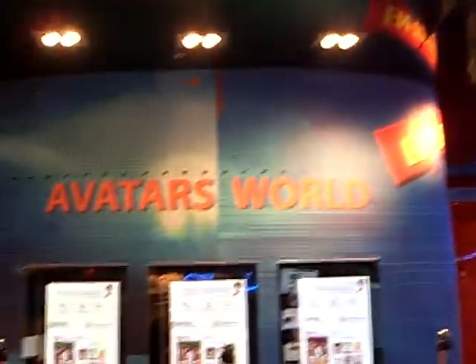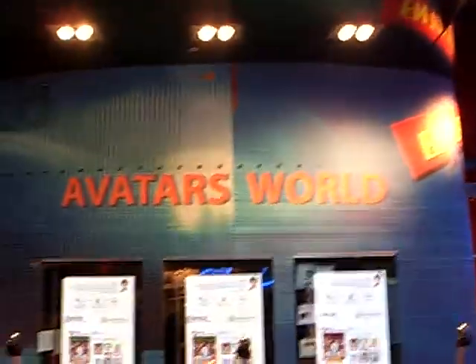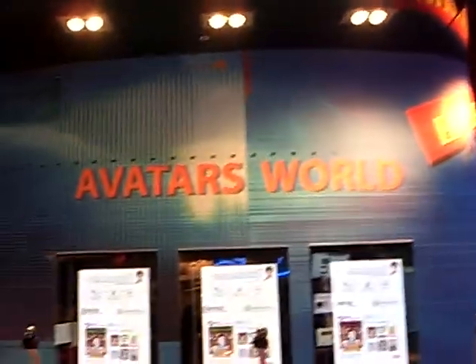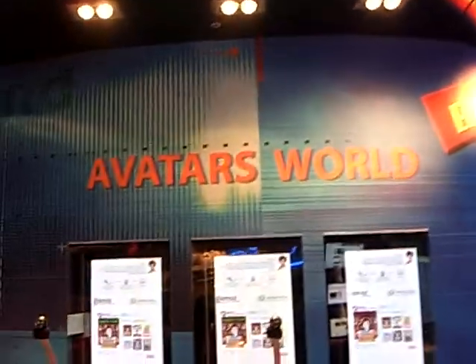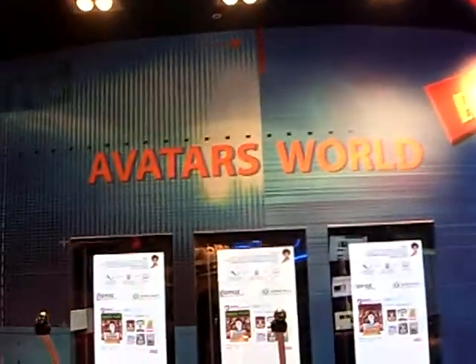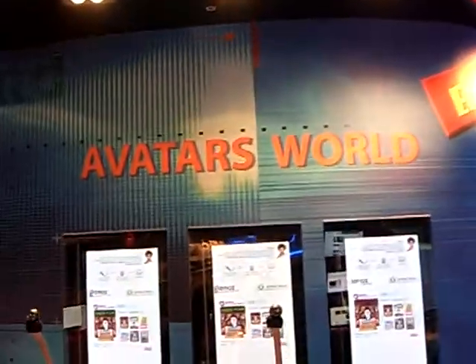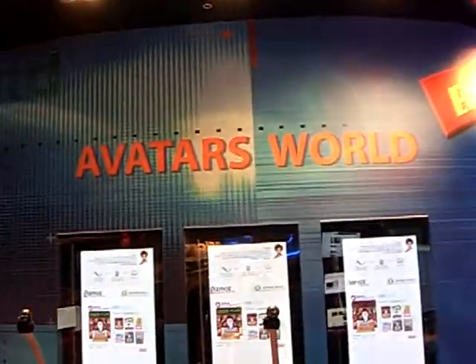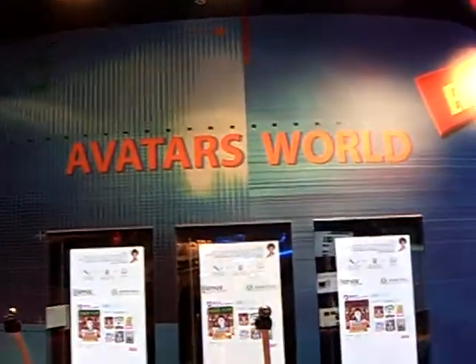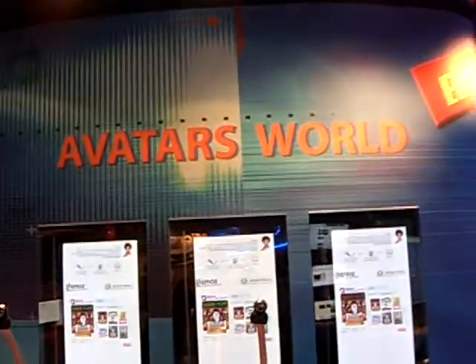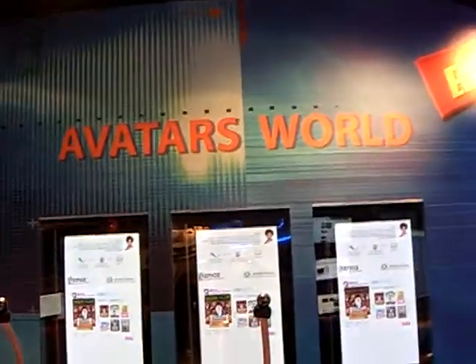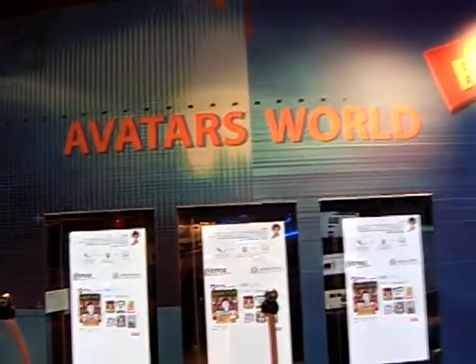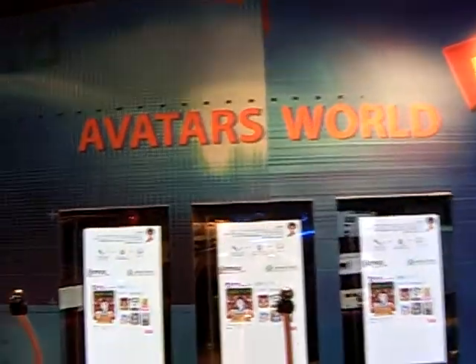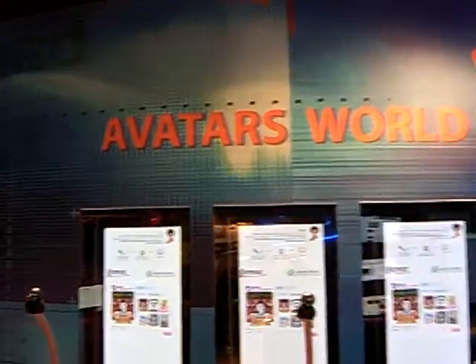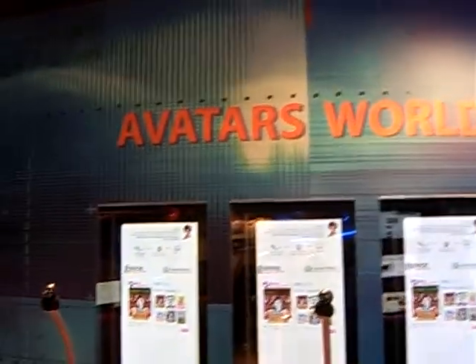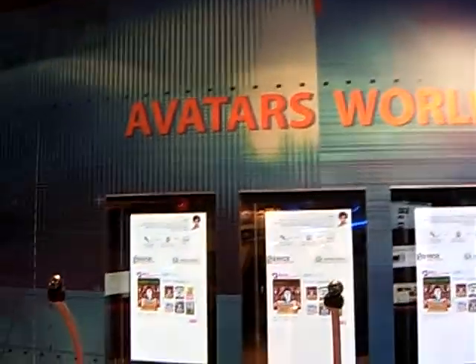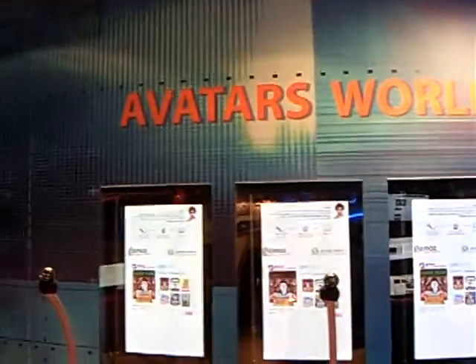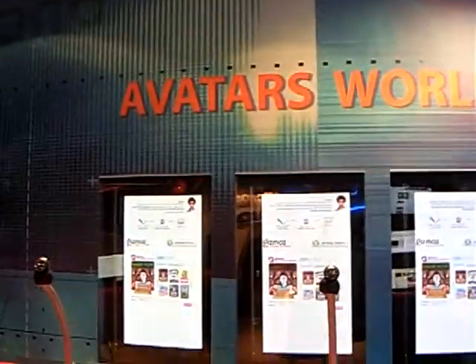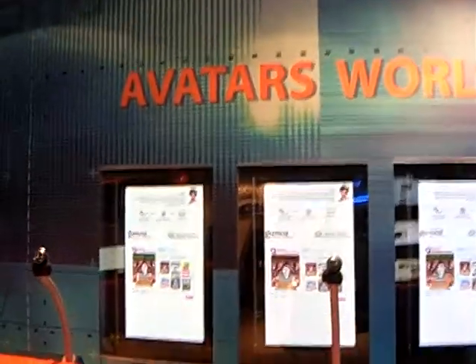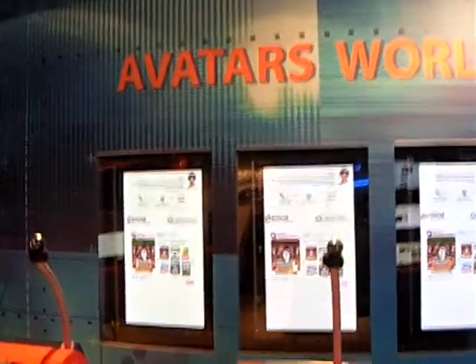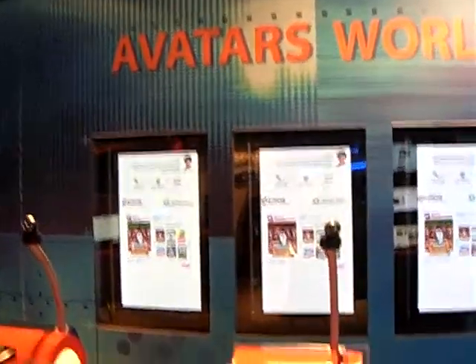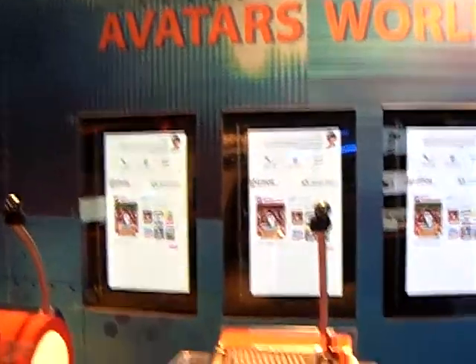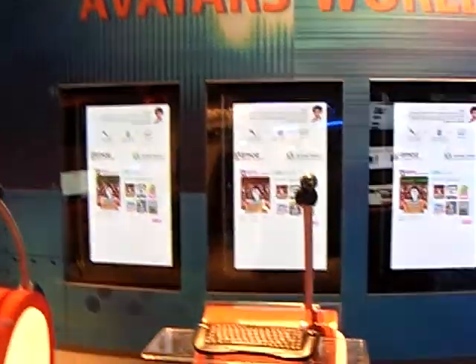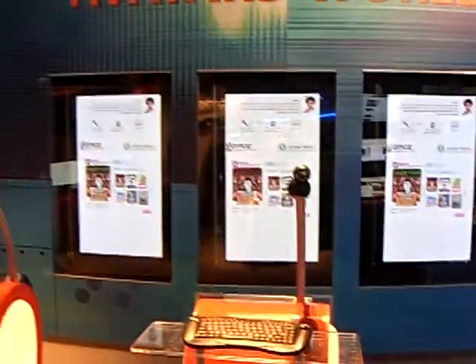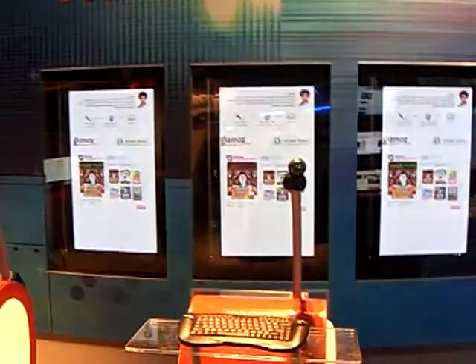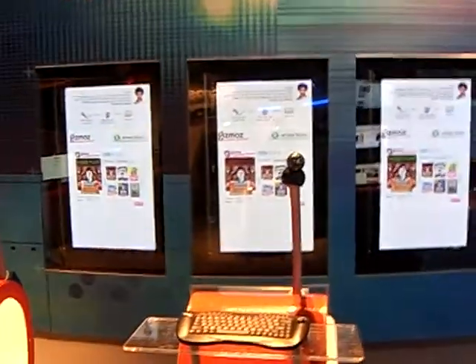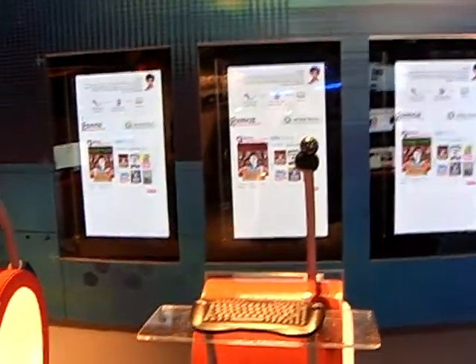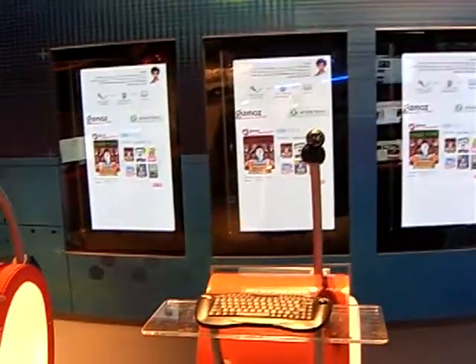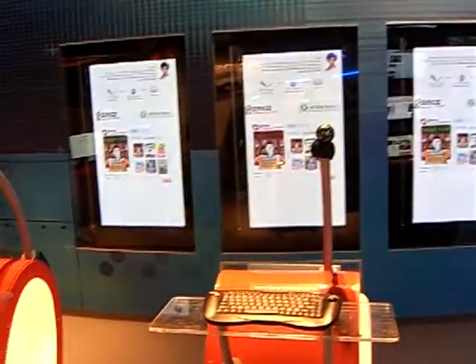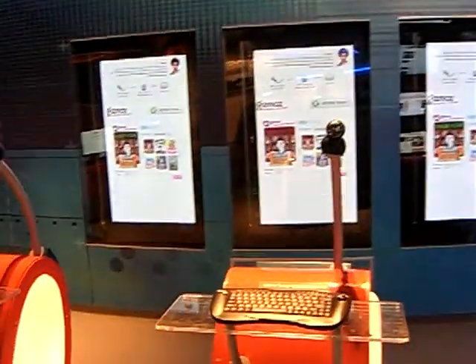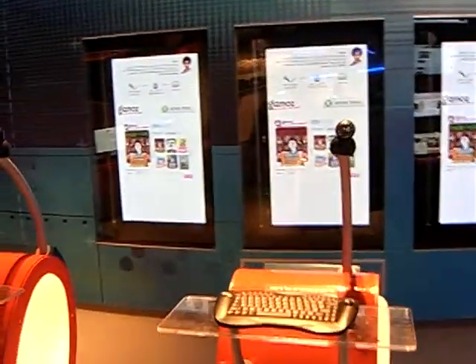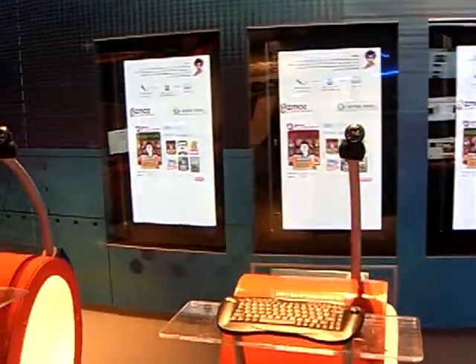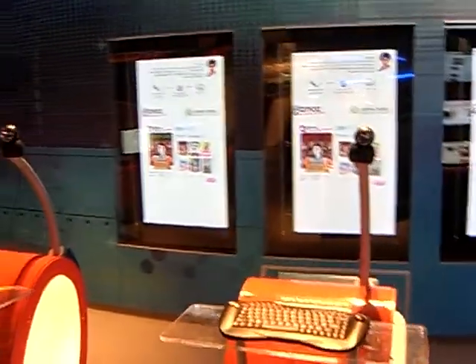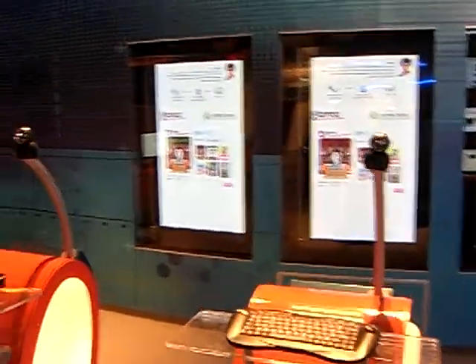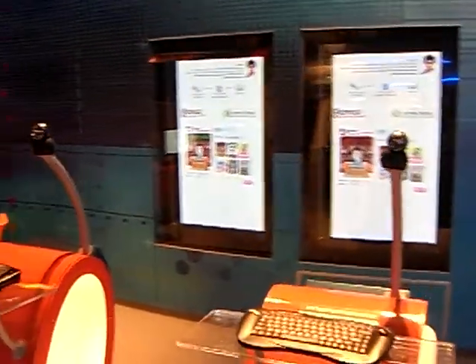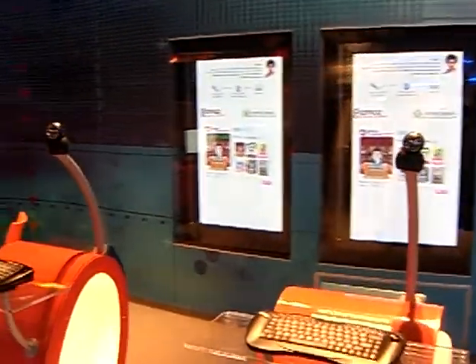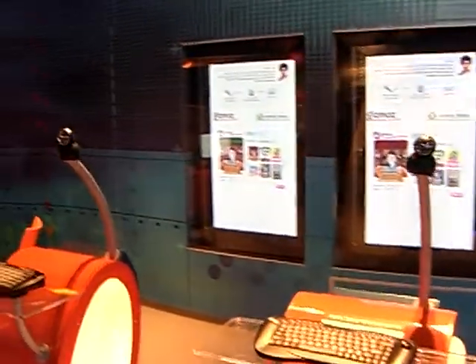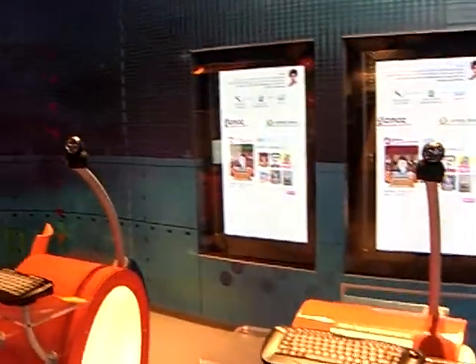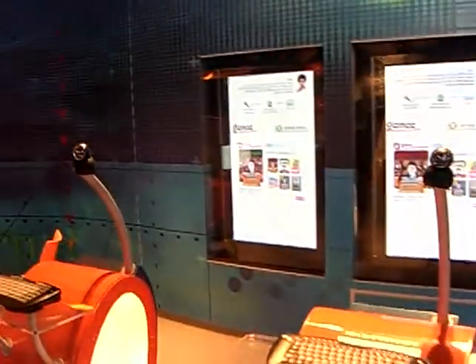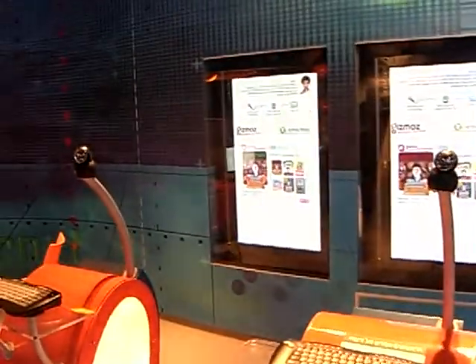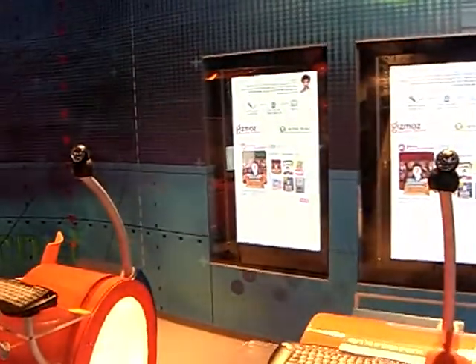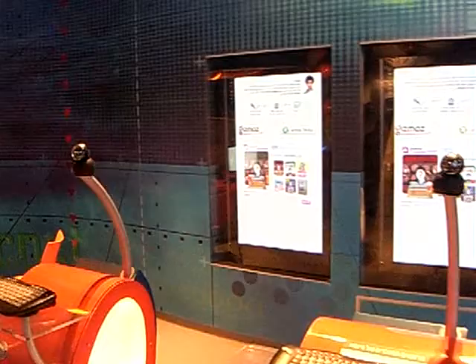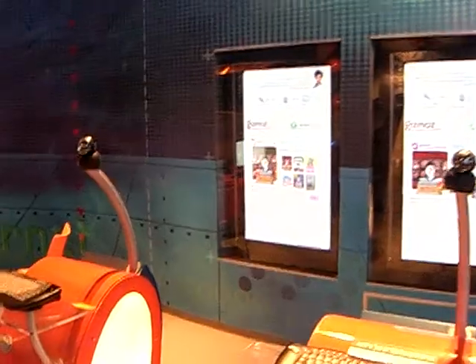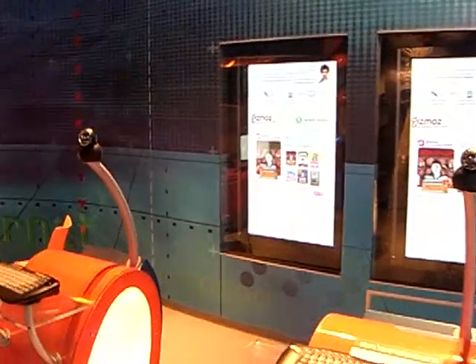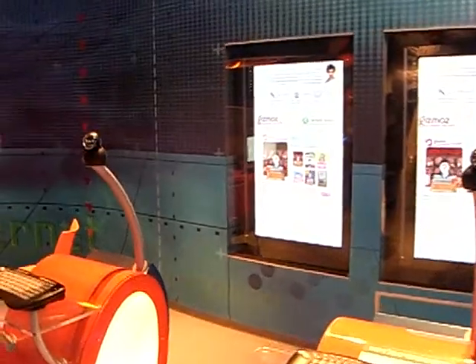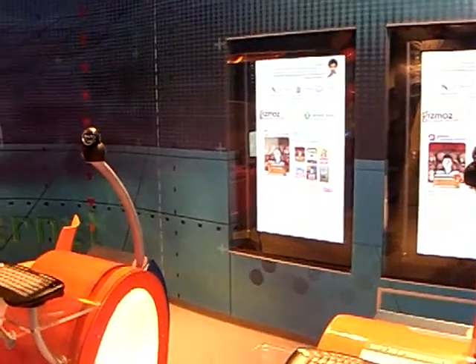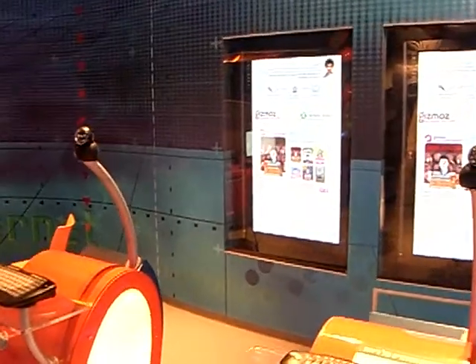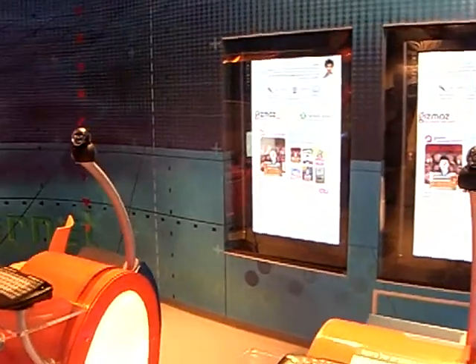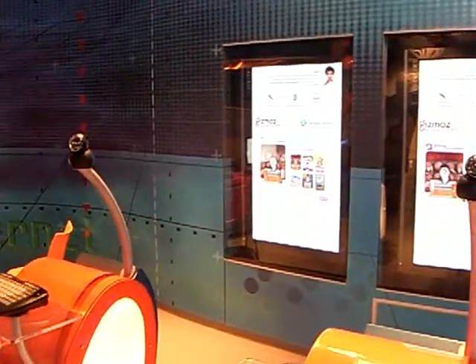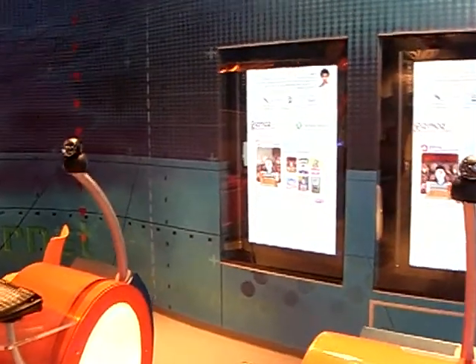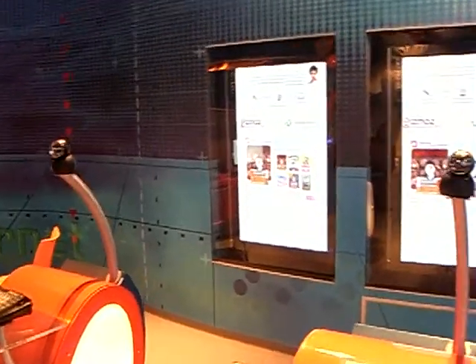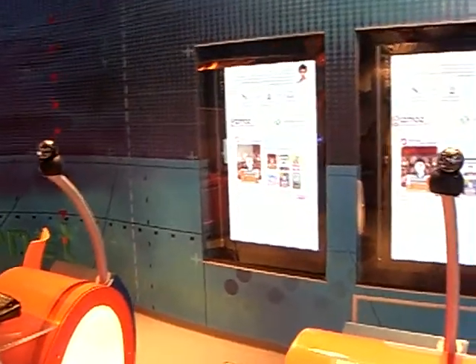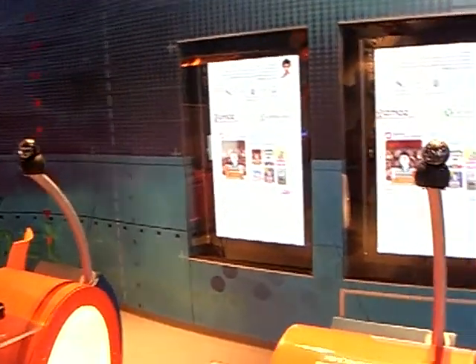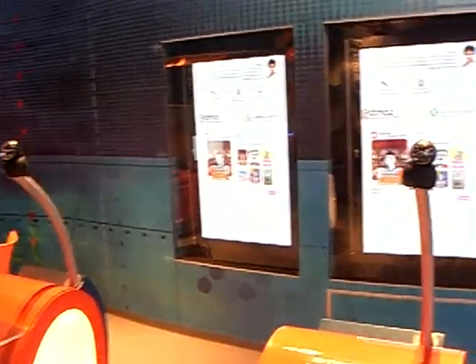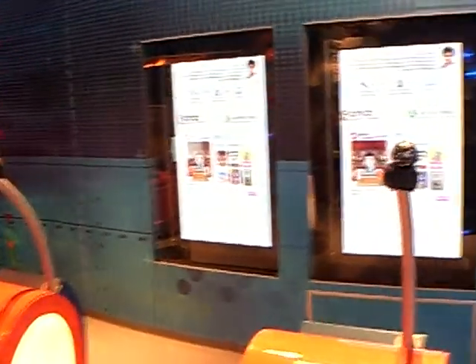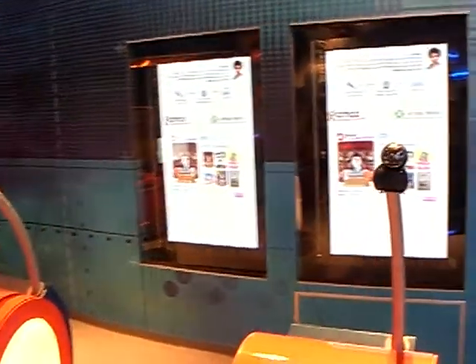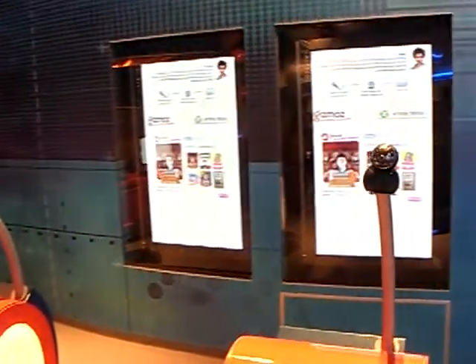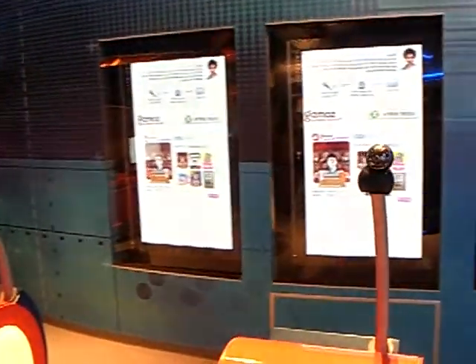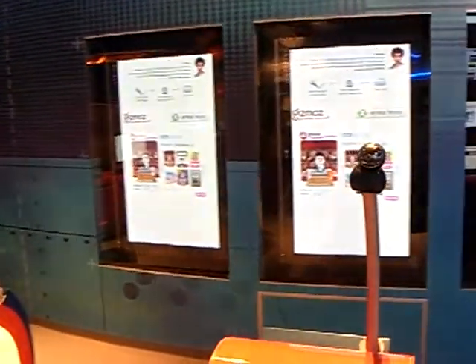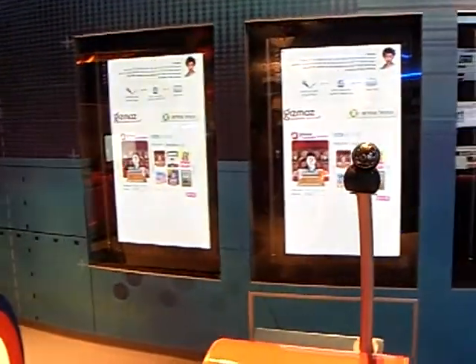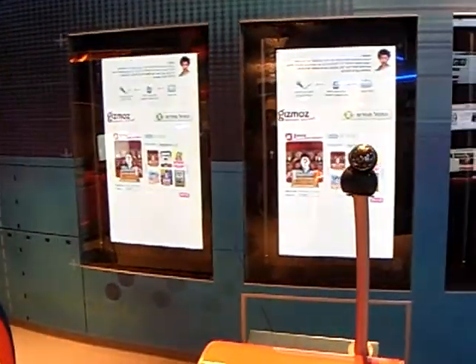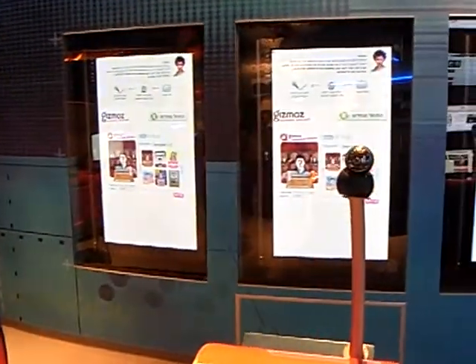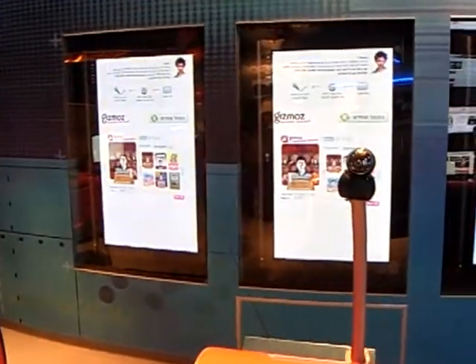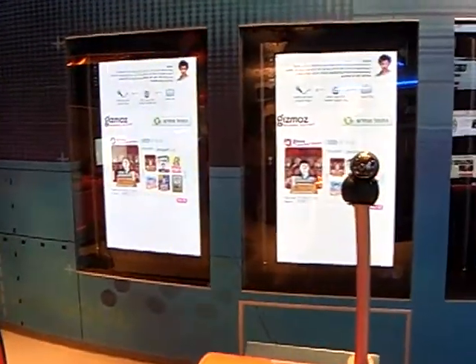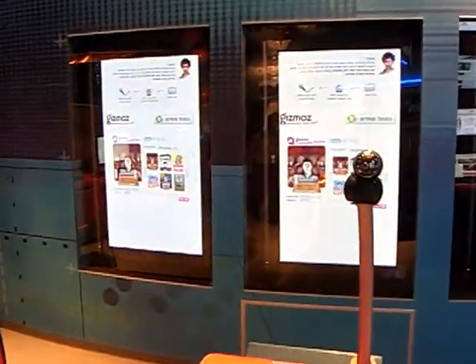Here we build avatars that are used afterwards in places like Second Life and other applications.